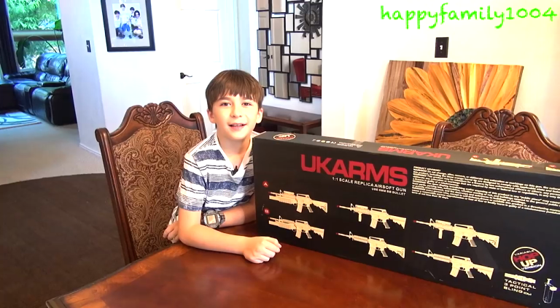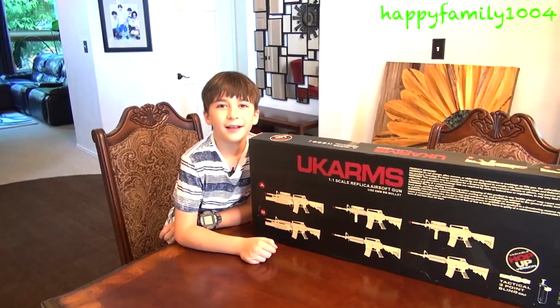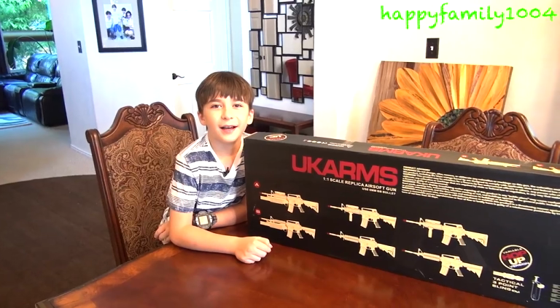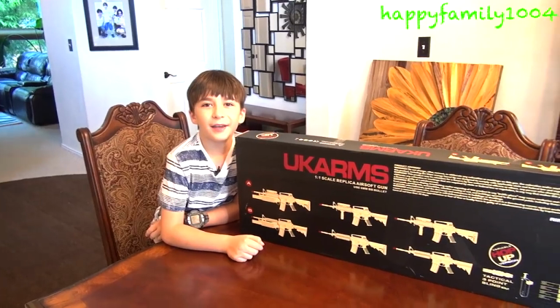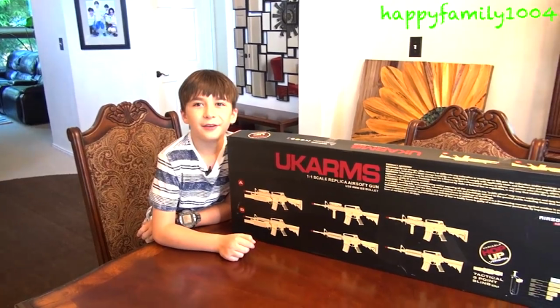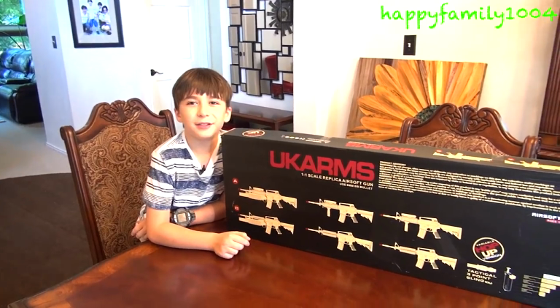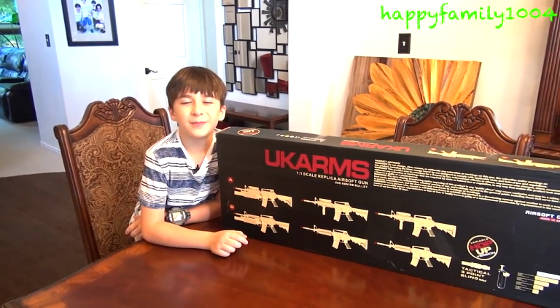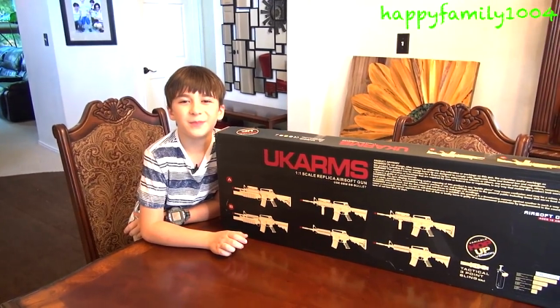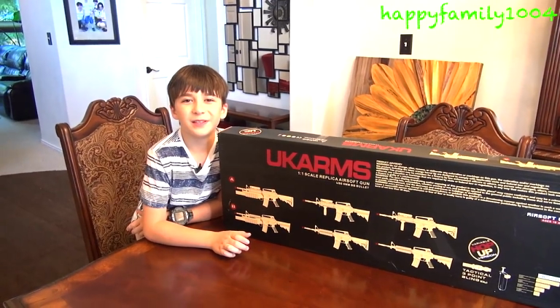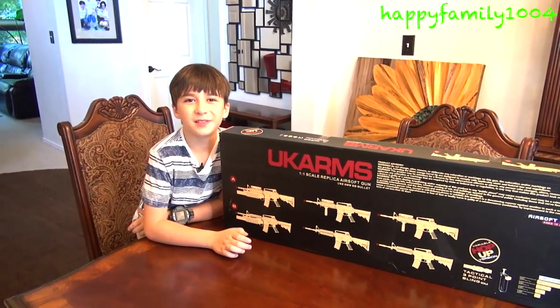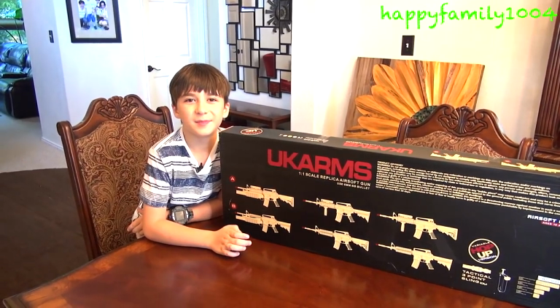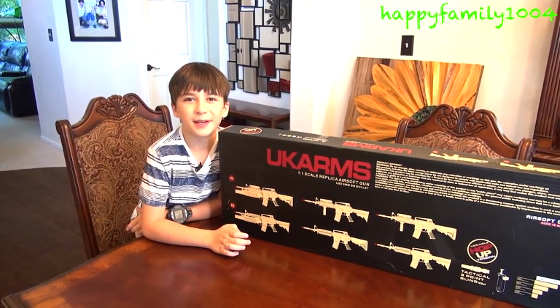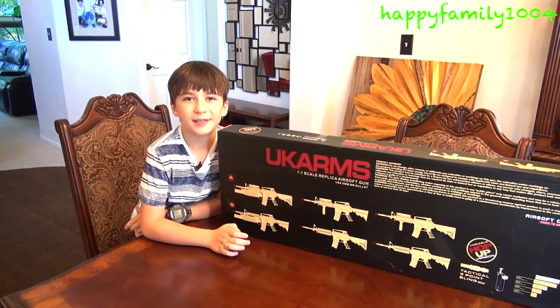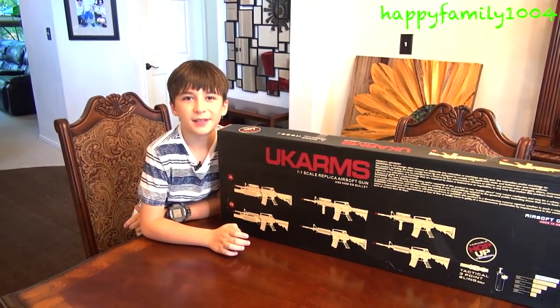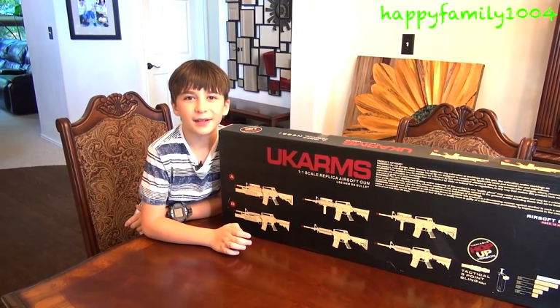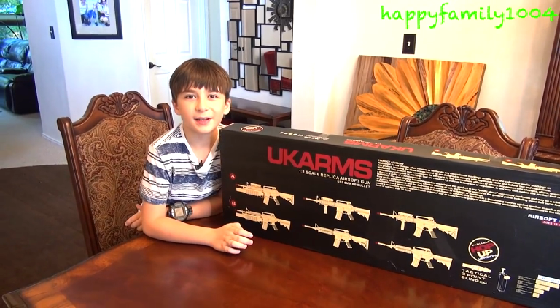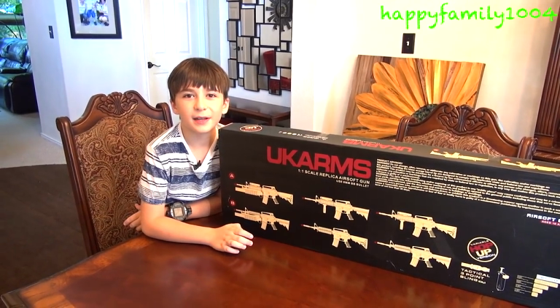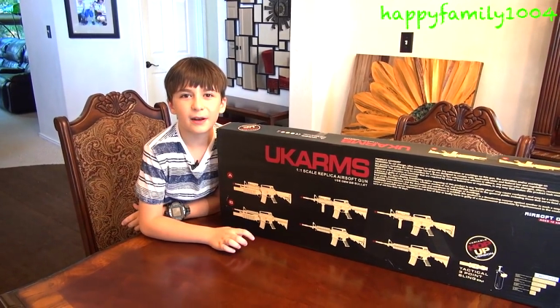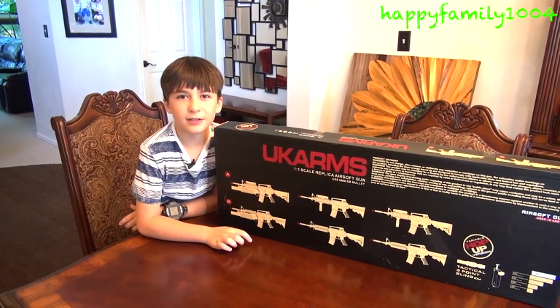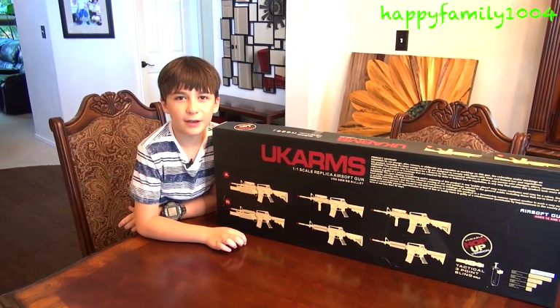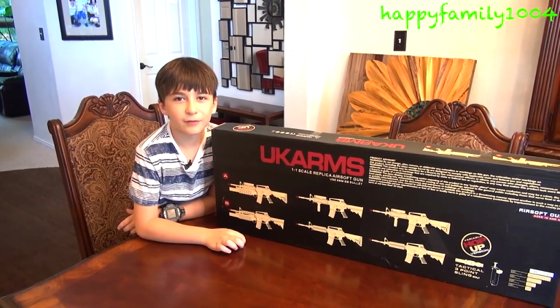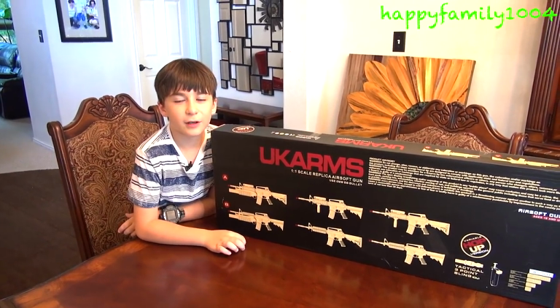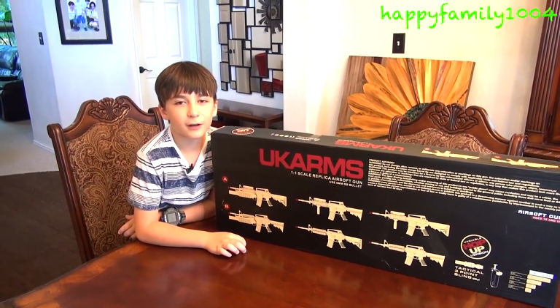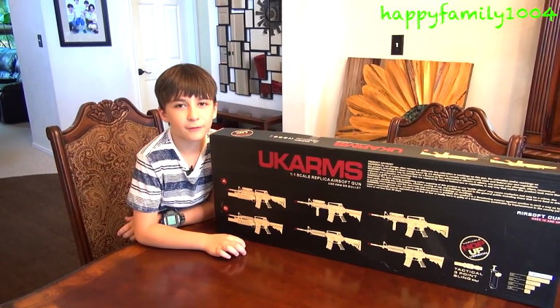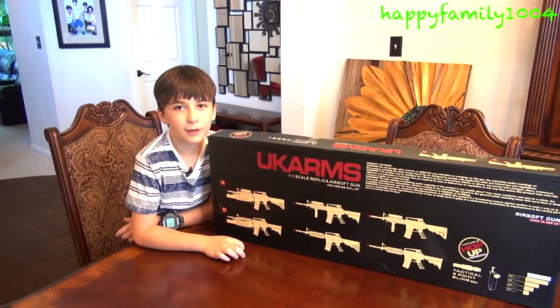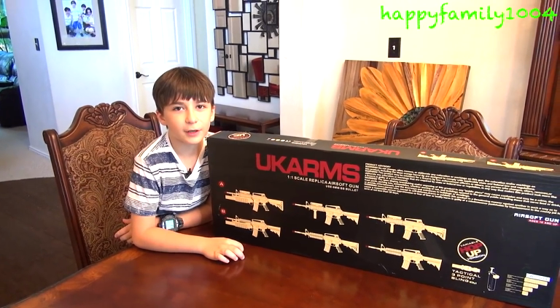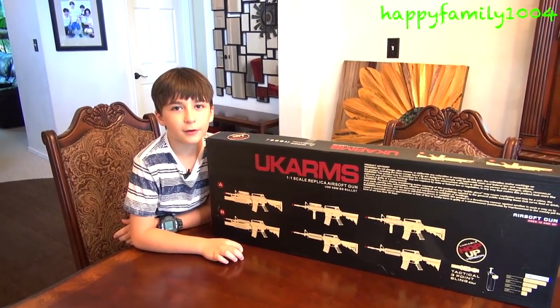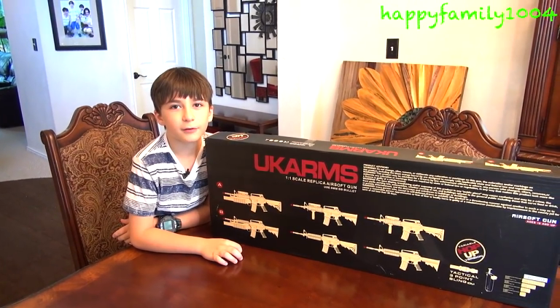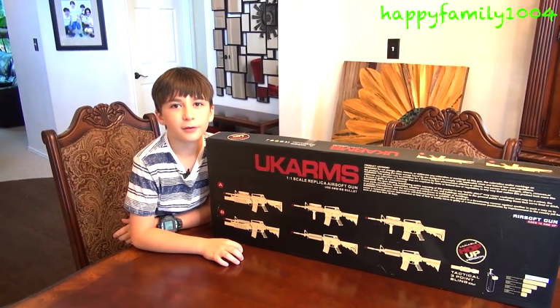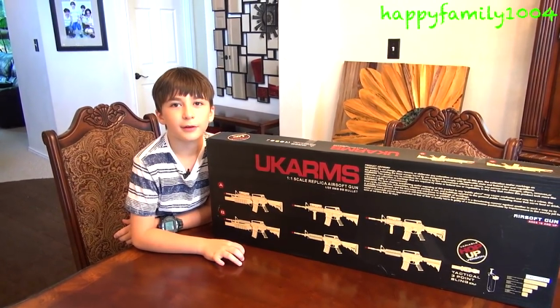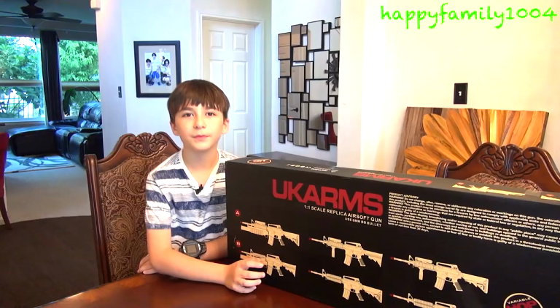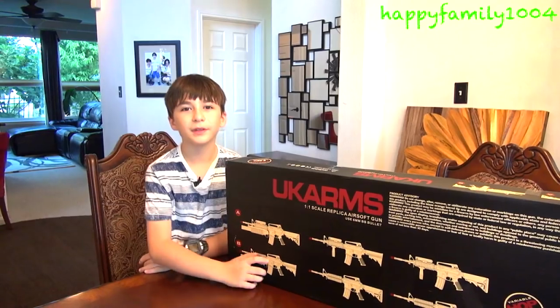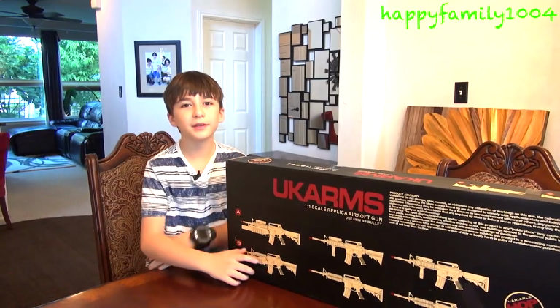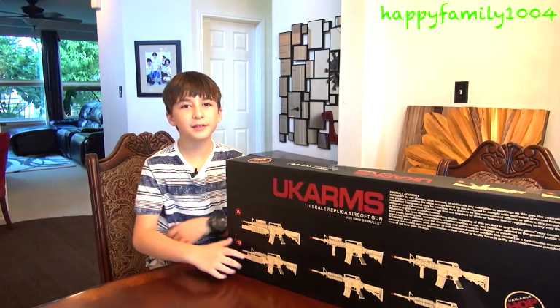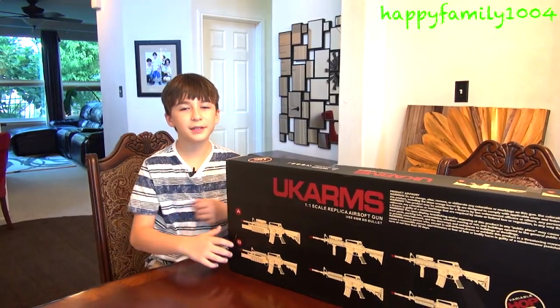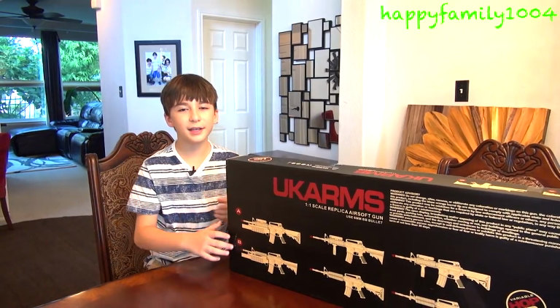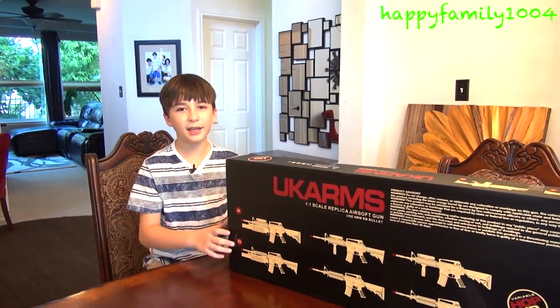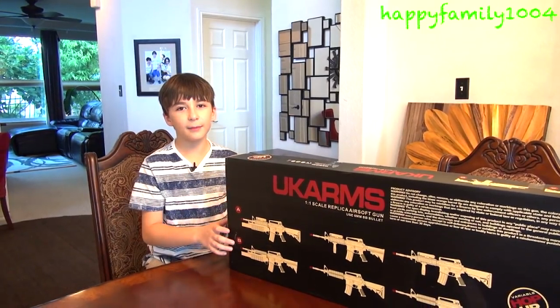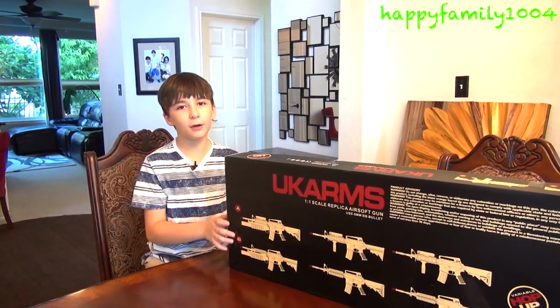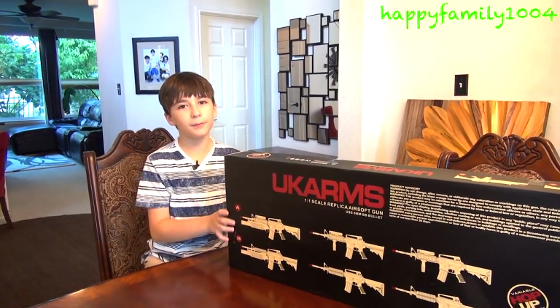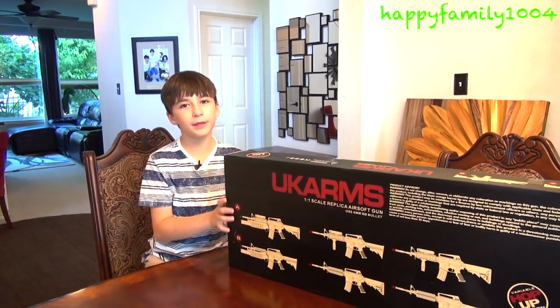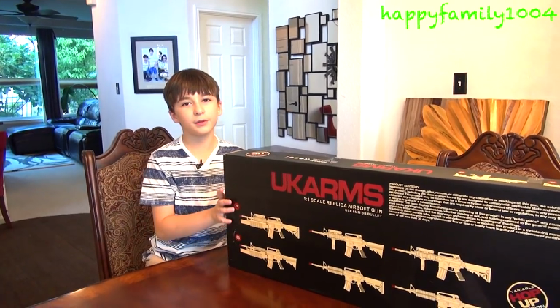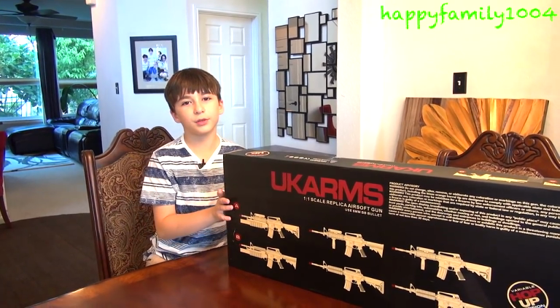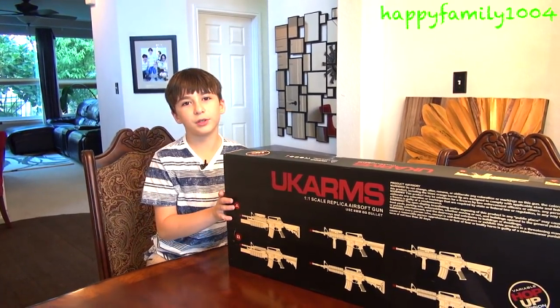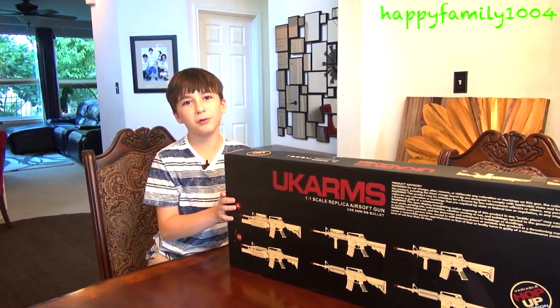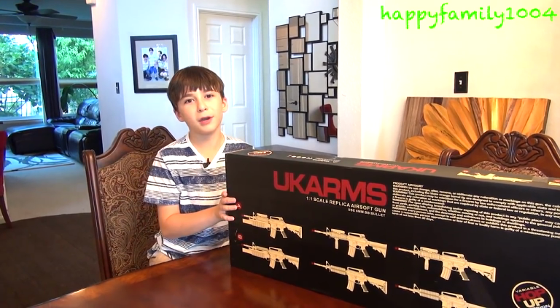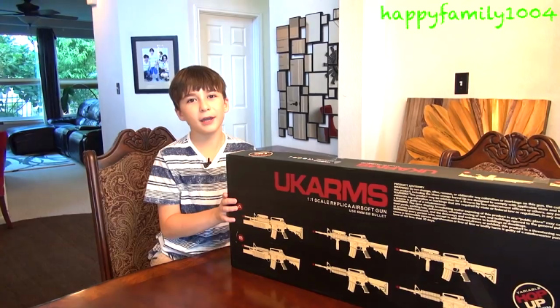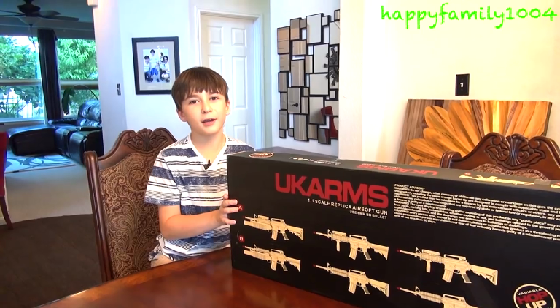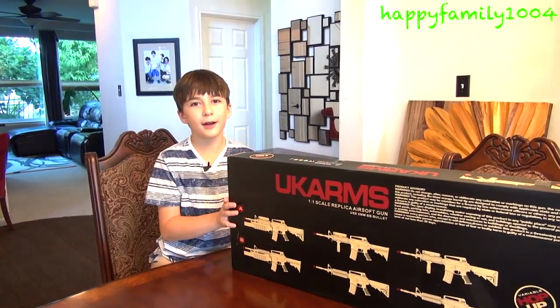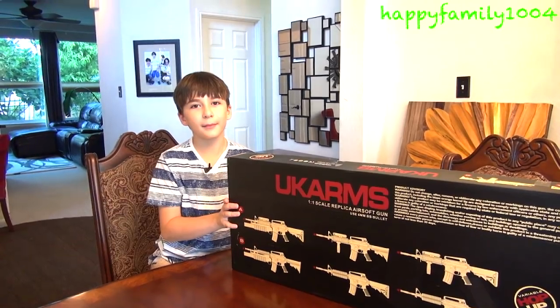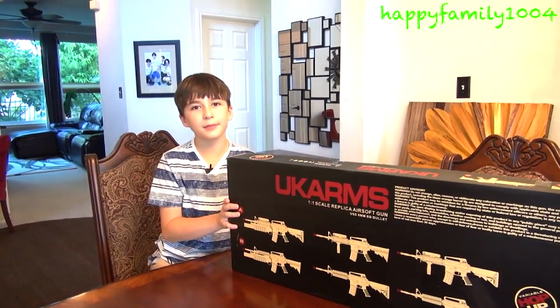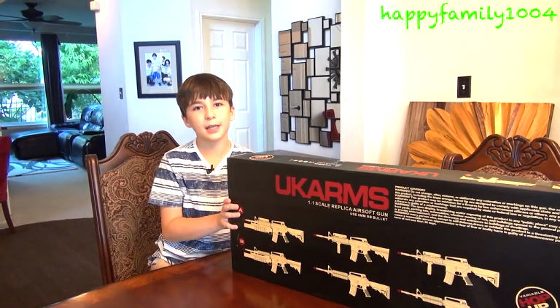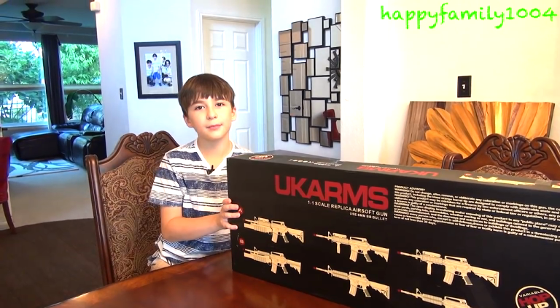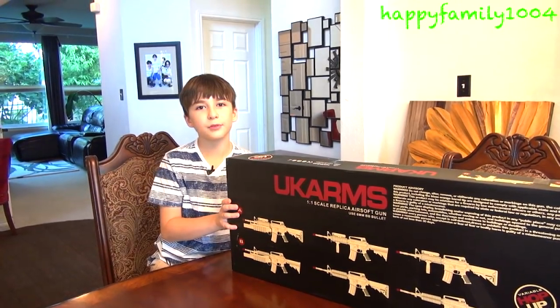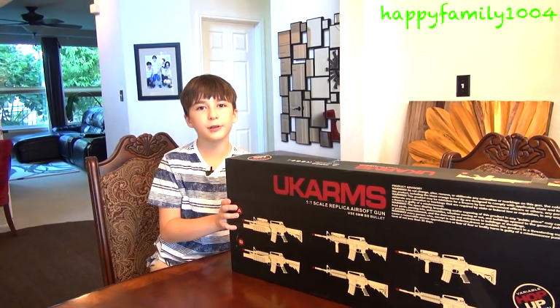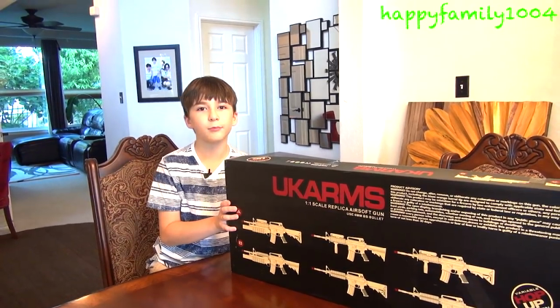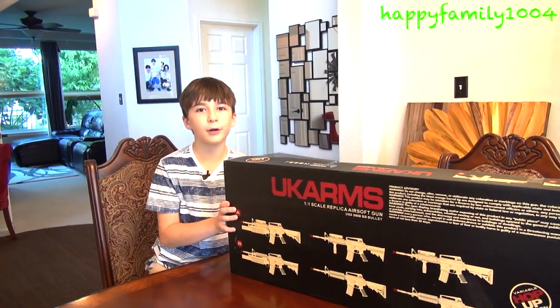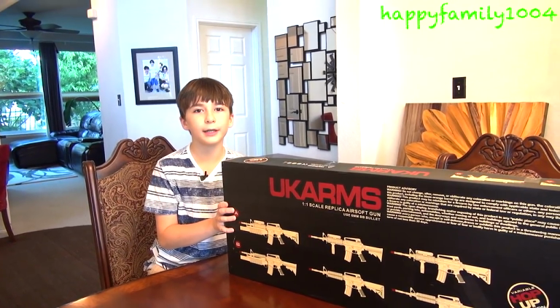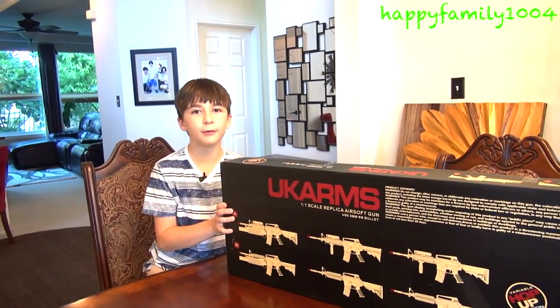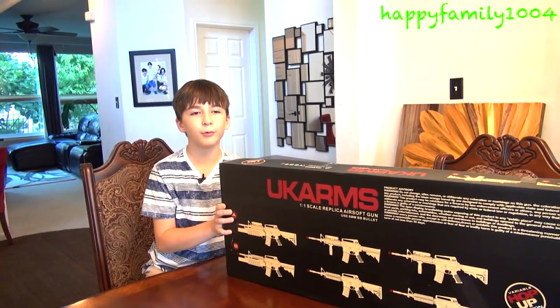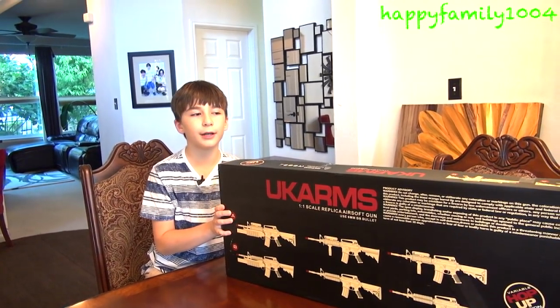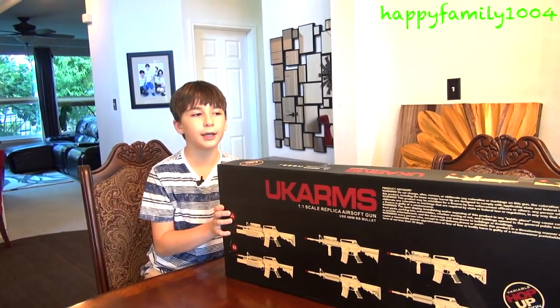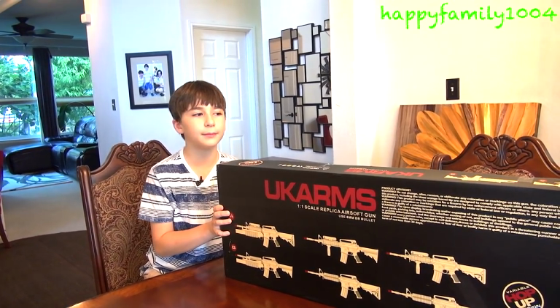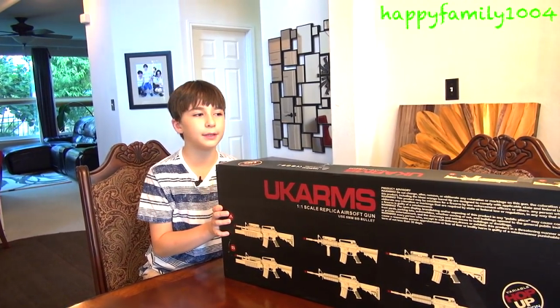Hi YouTube, this is my second airsoft gun video. Today I'm opening the UK Arms M3 181AB.